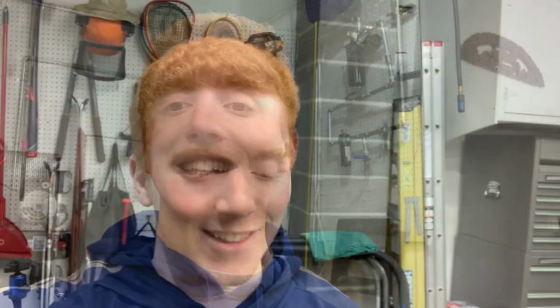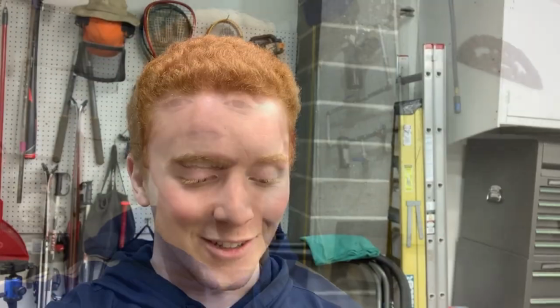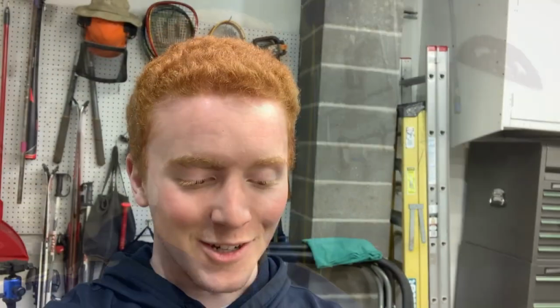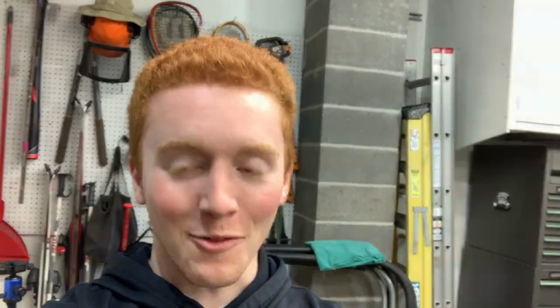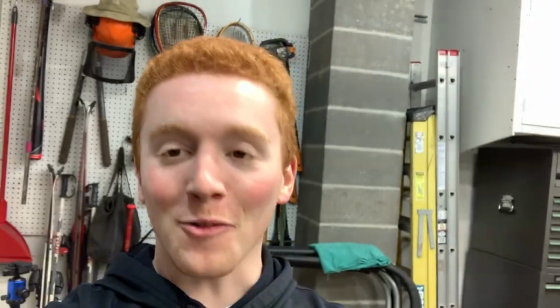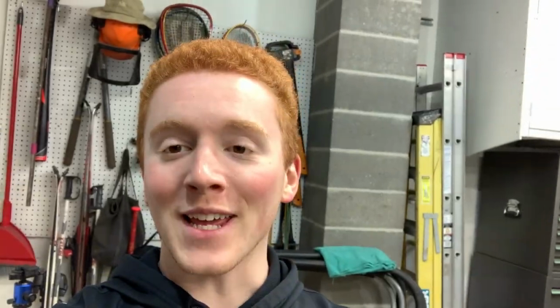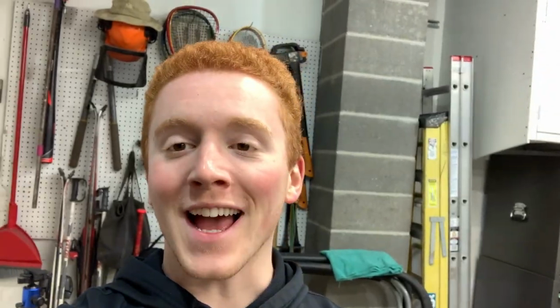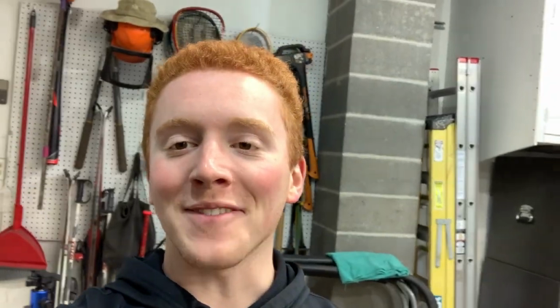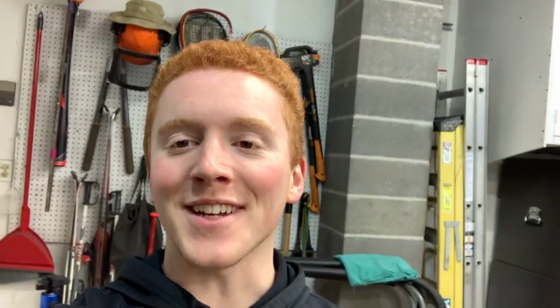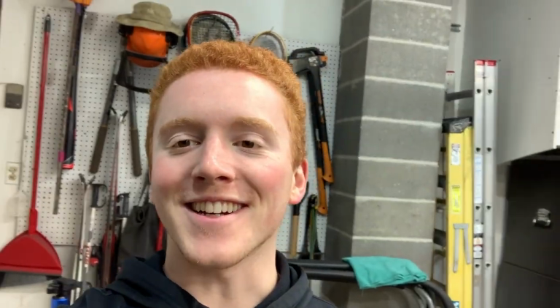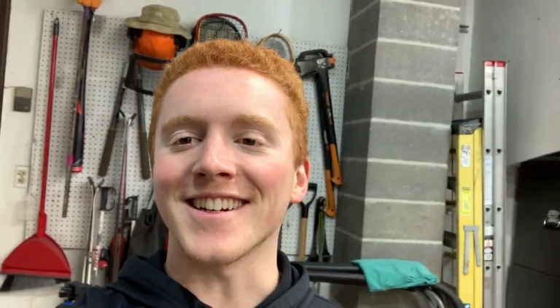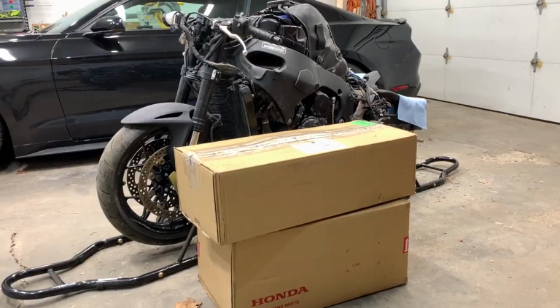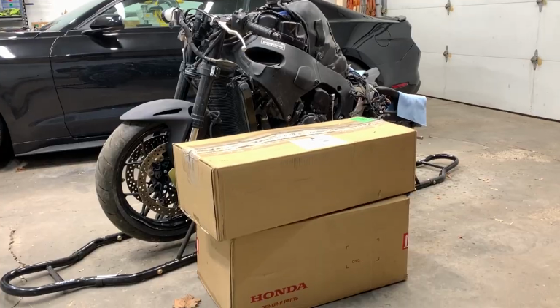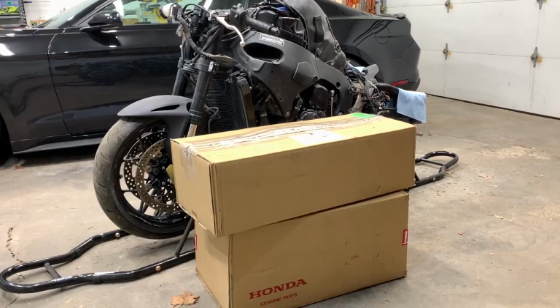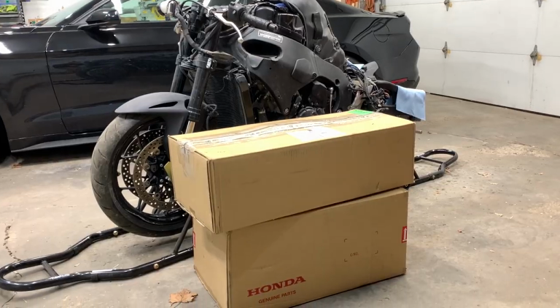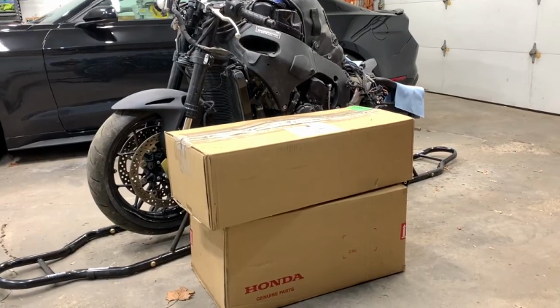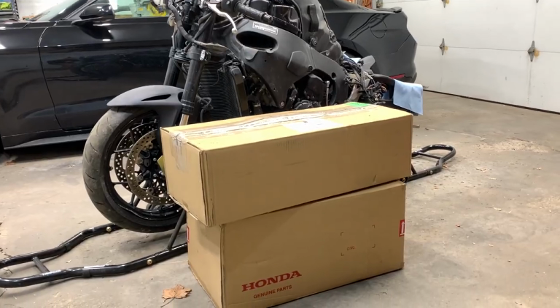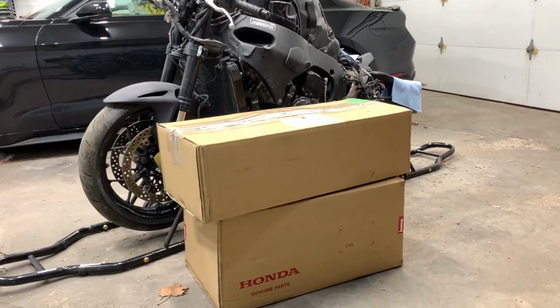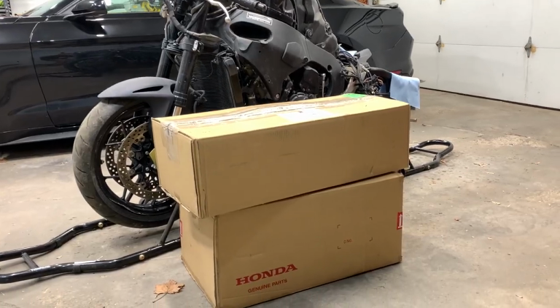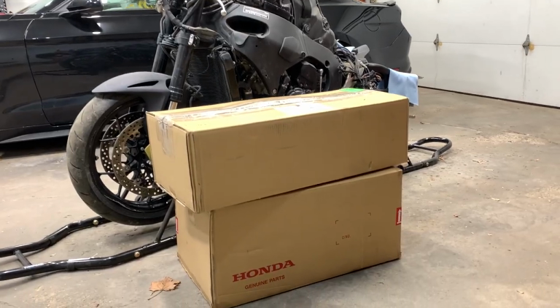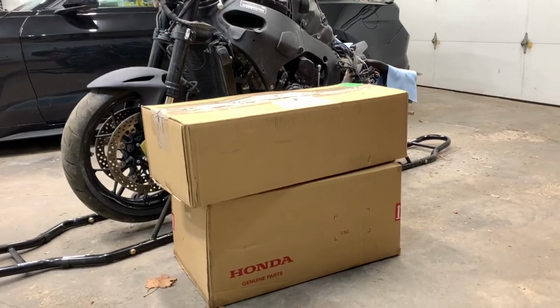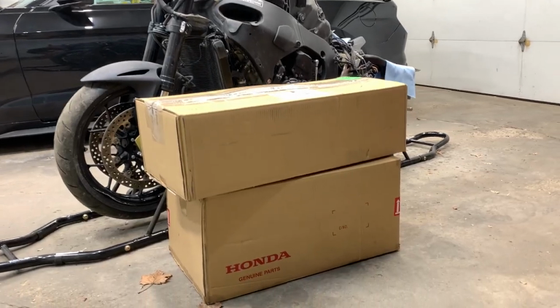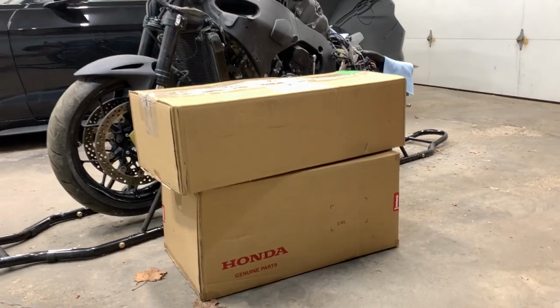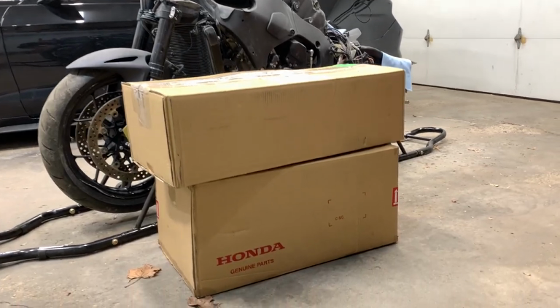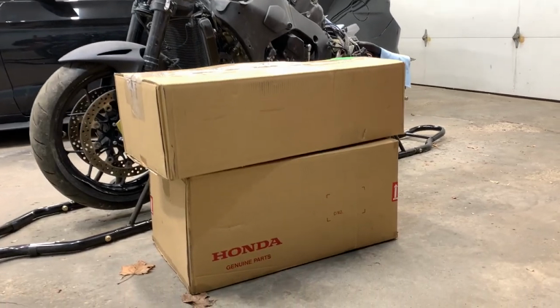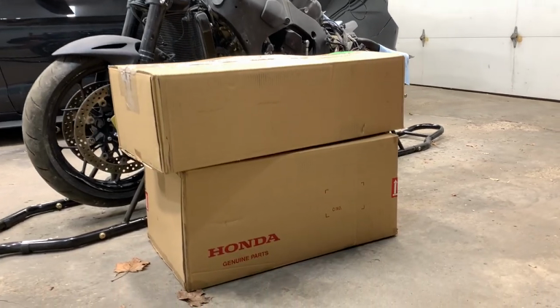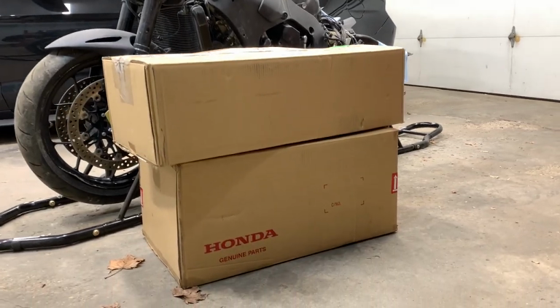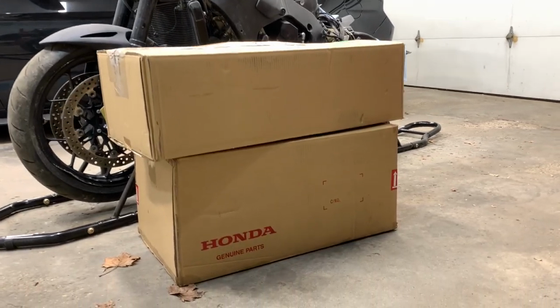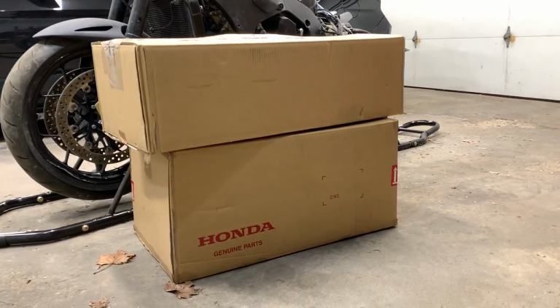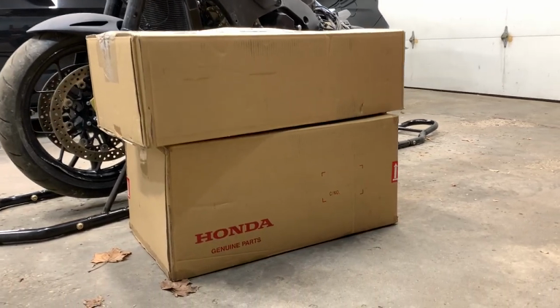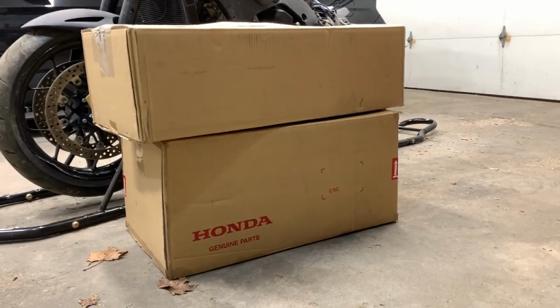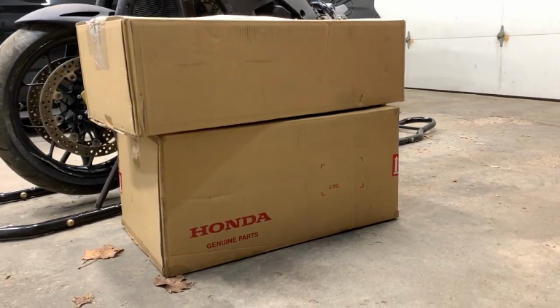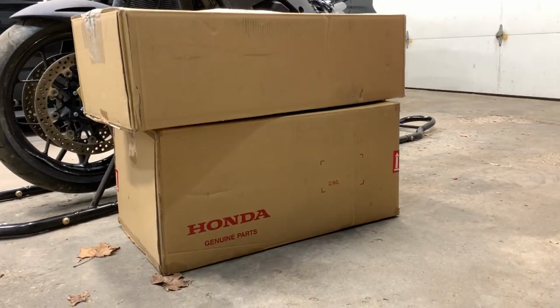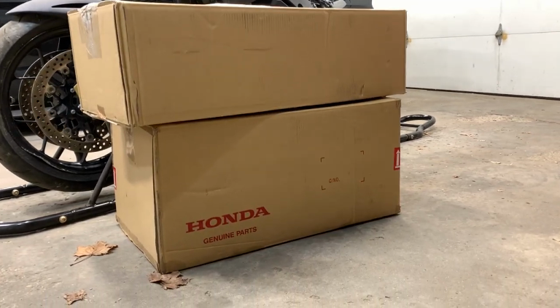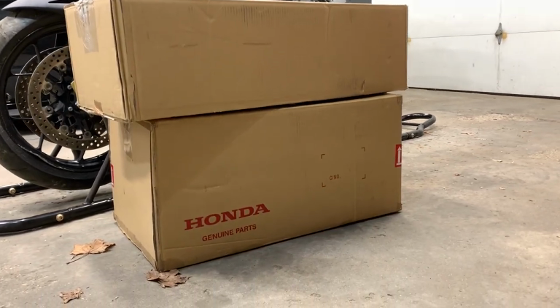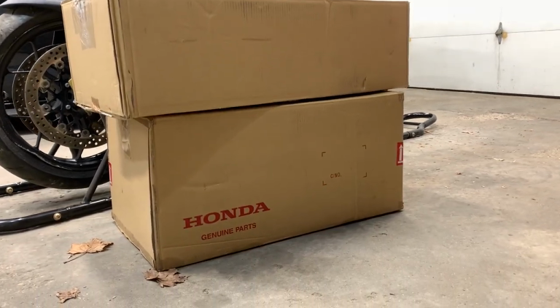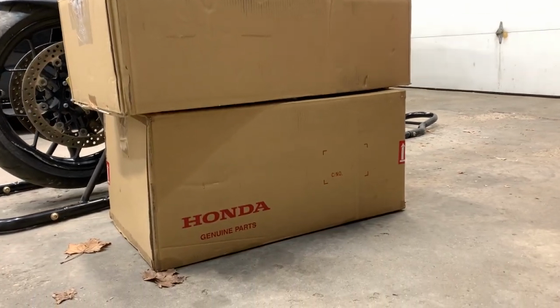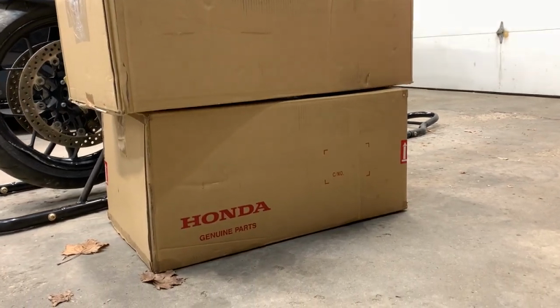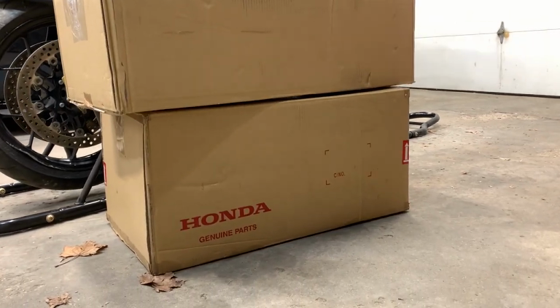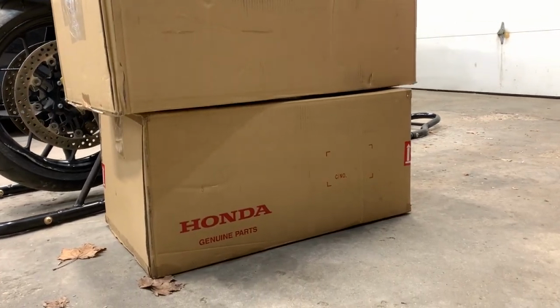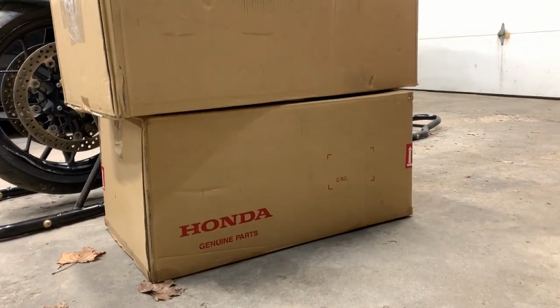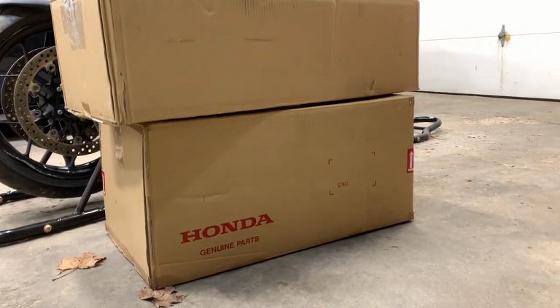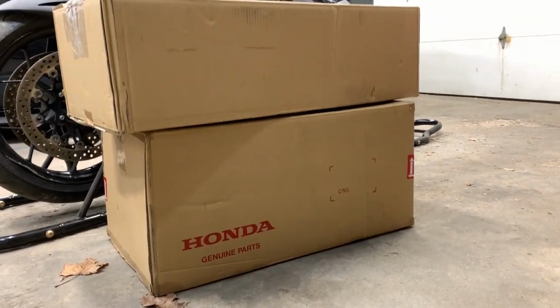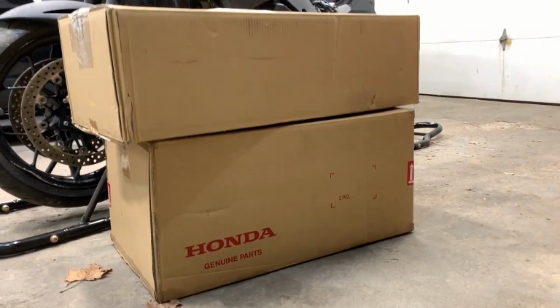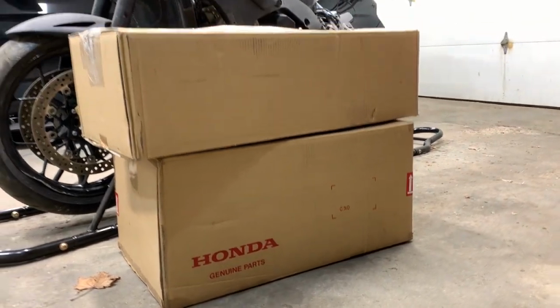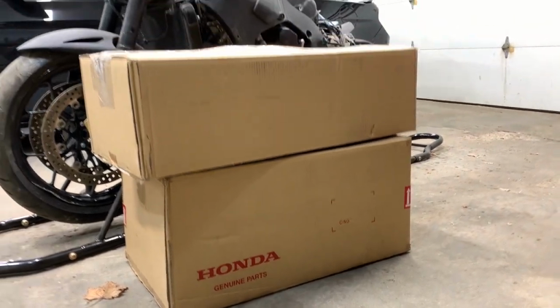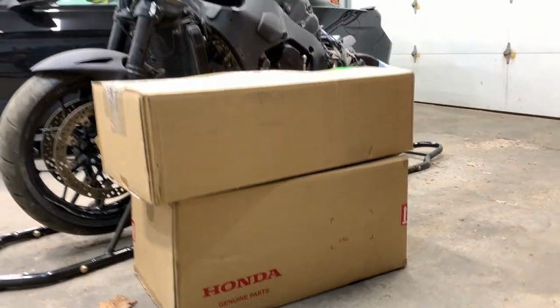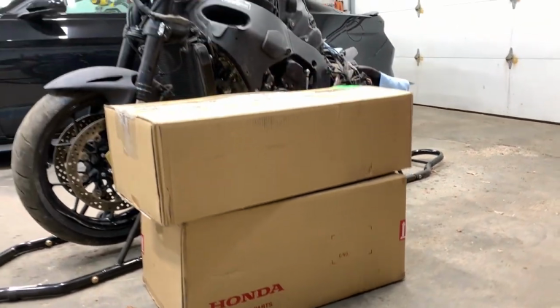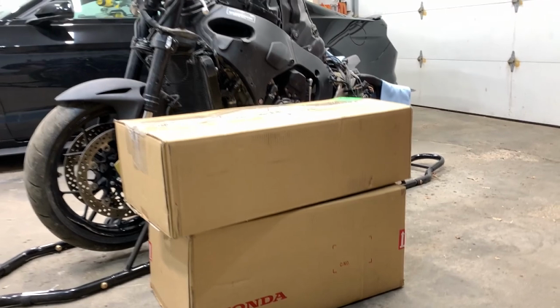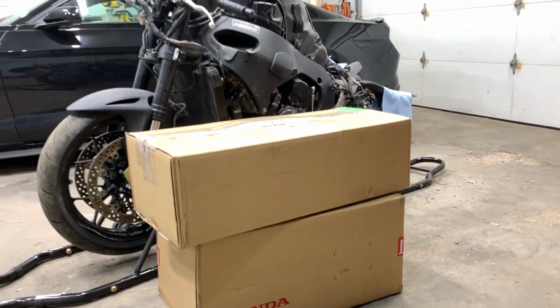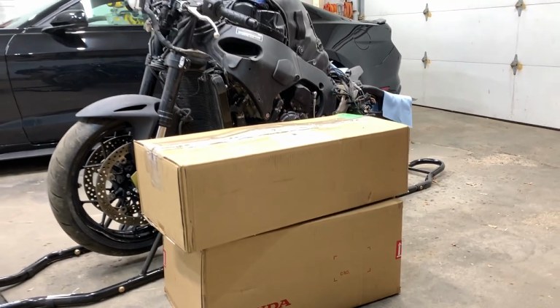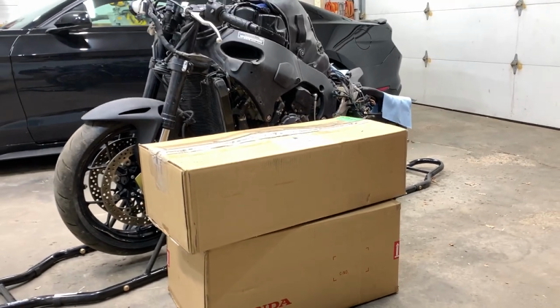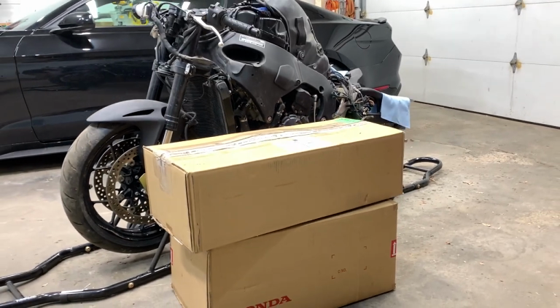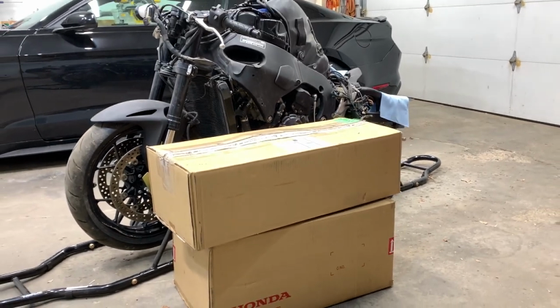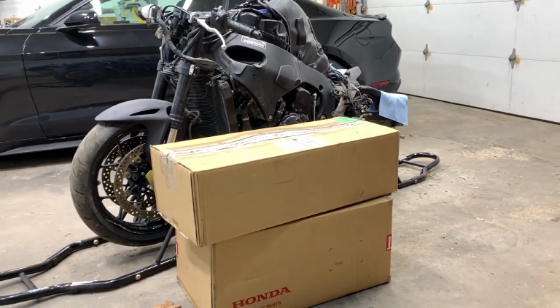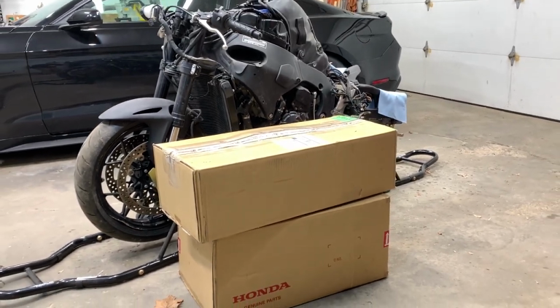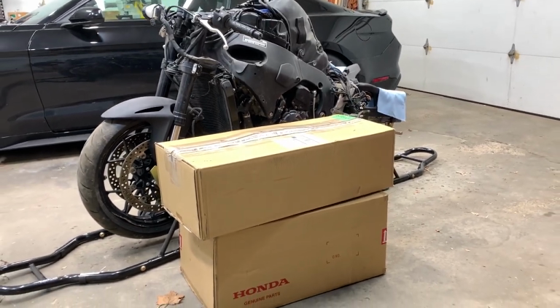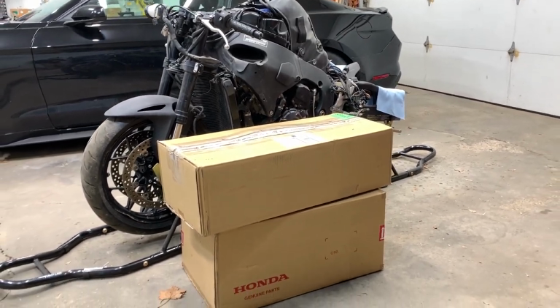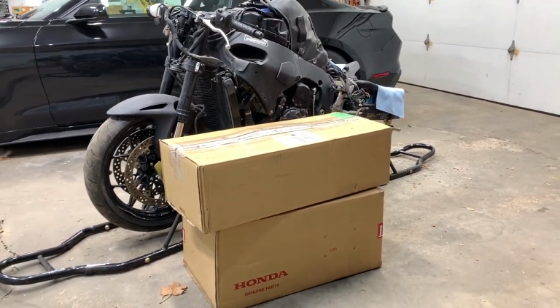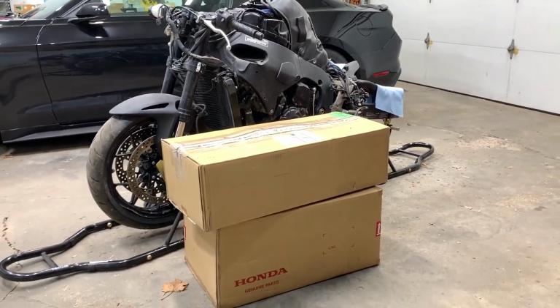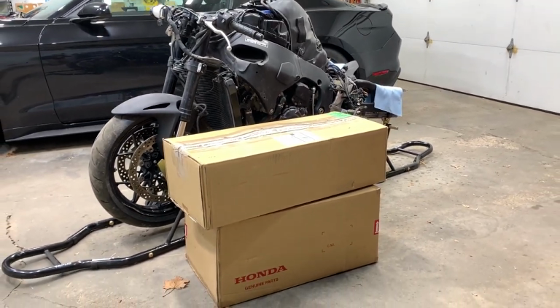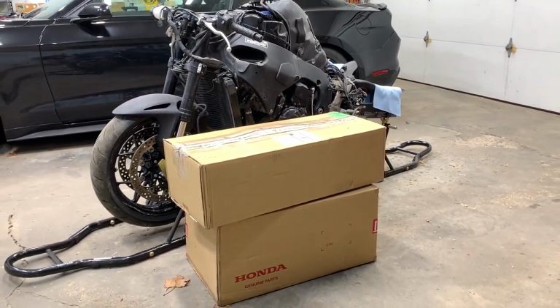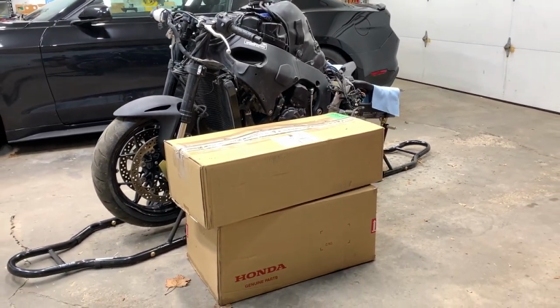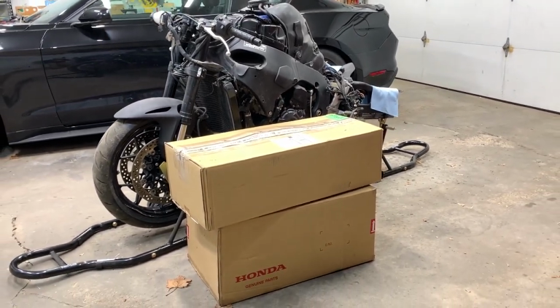Look at what we have here — two big packages. And look at that: Honda Genuine Parts. I can't wait to rip these open and show you guys what I got.